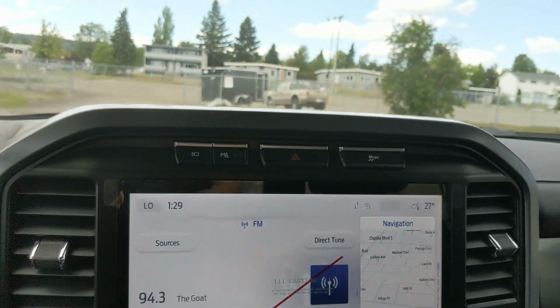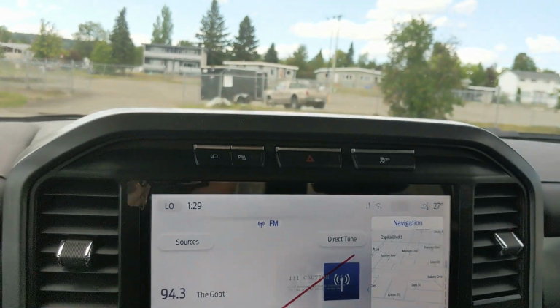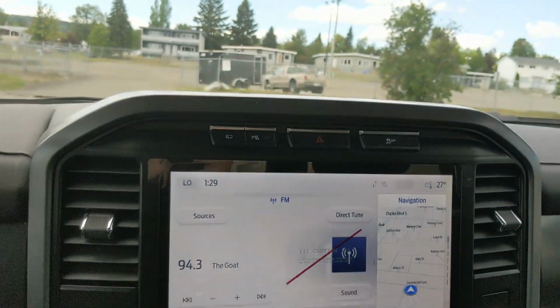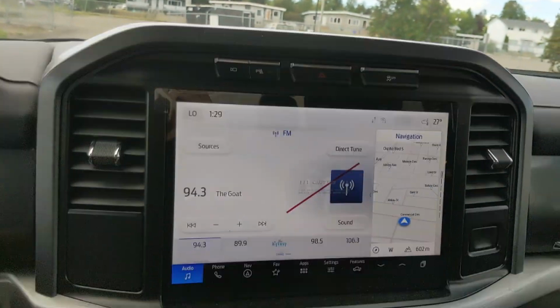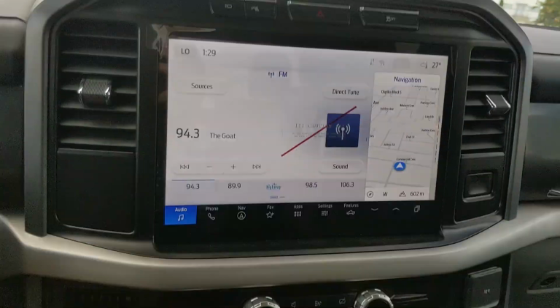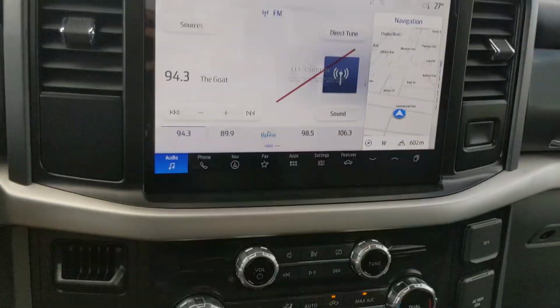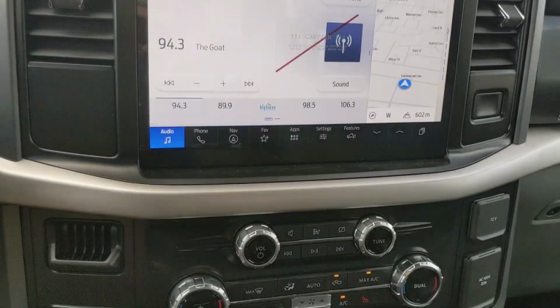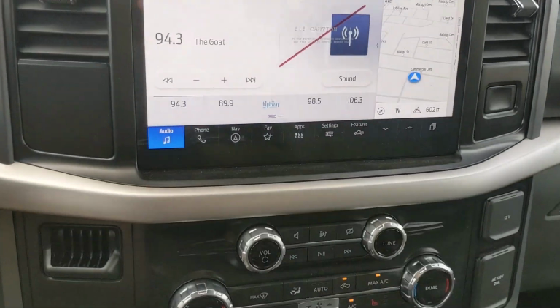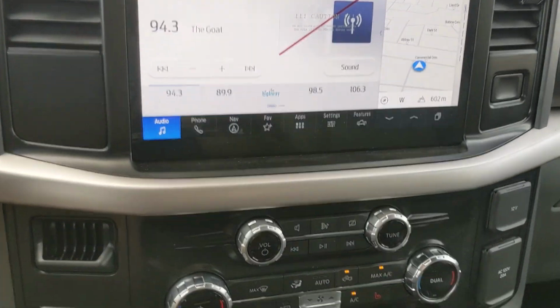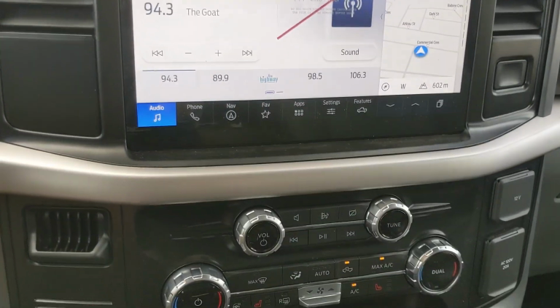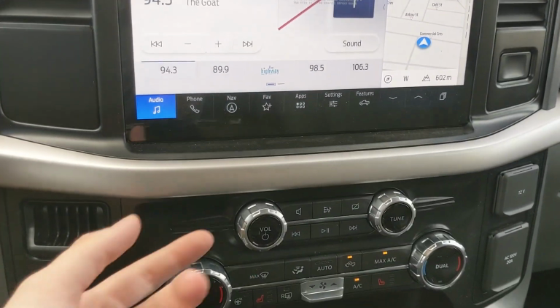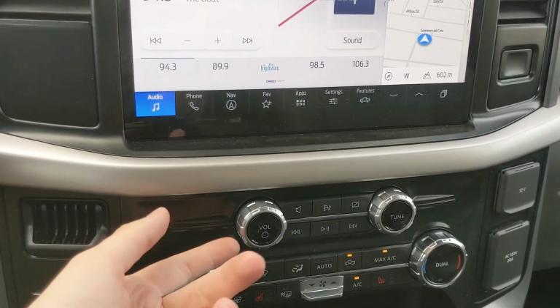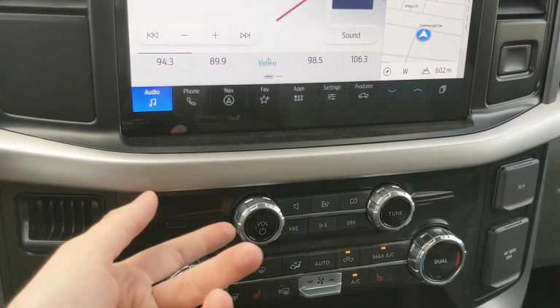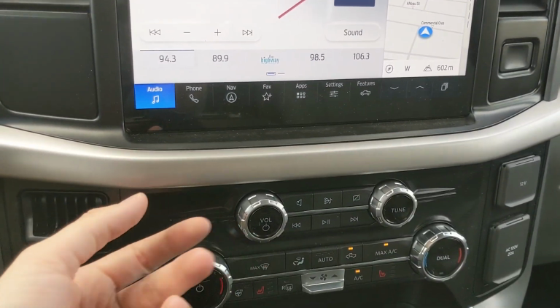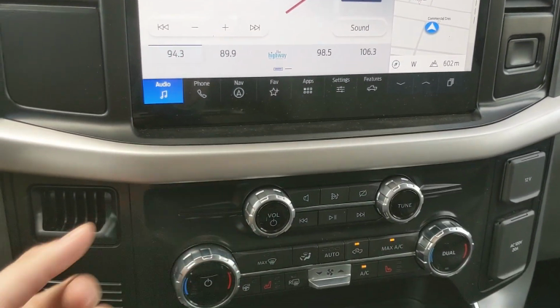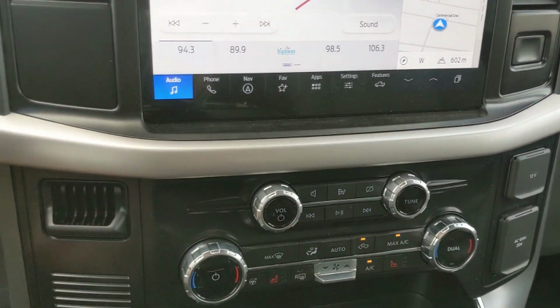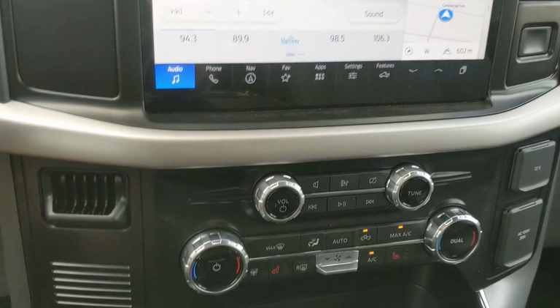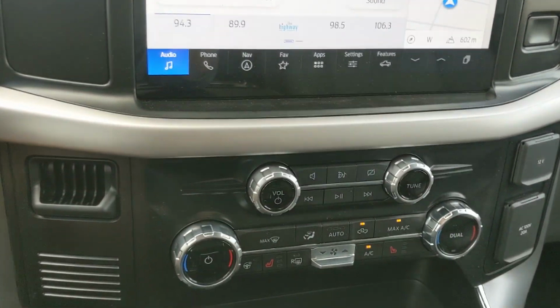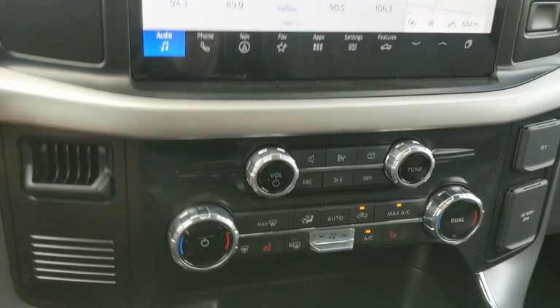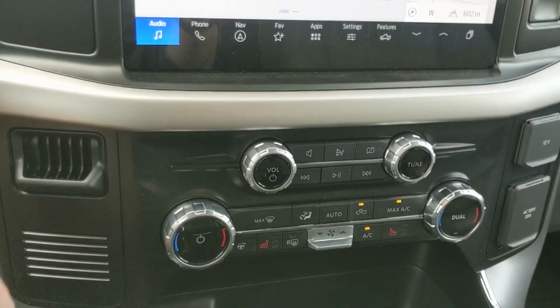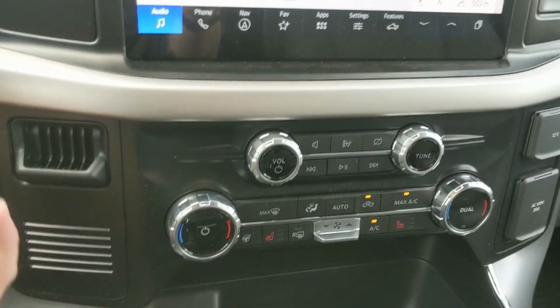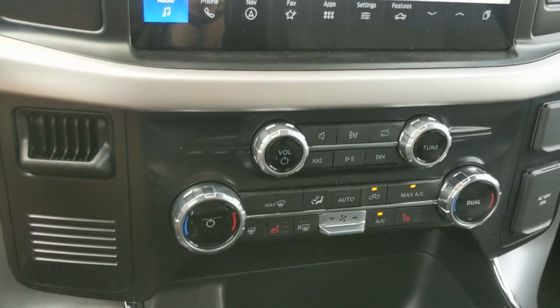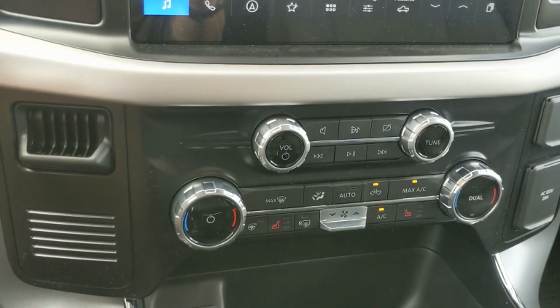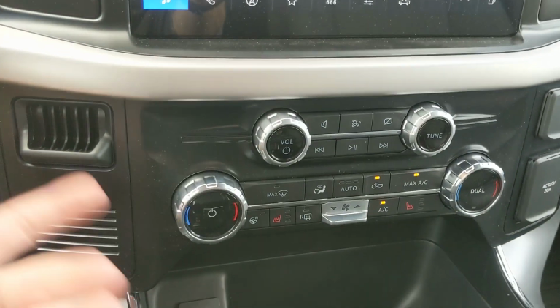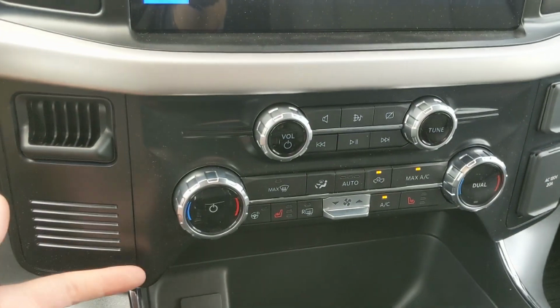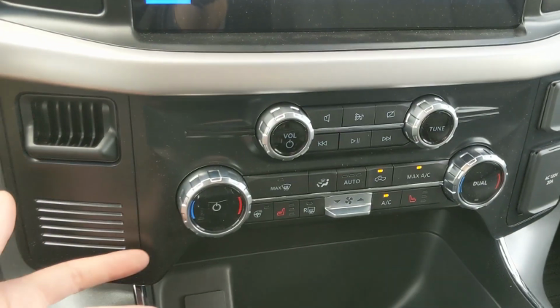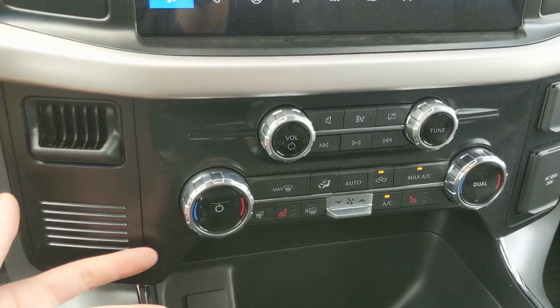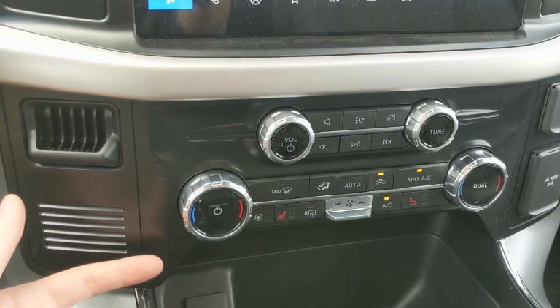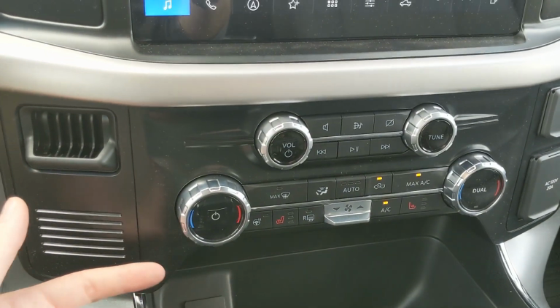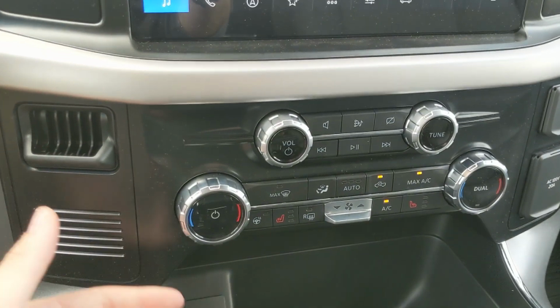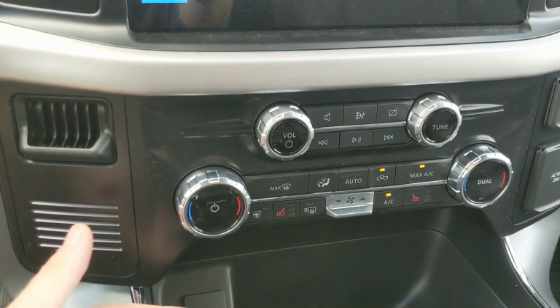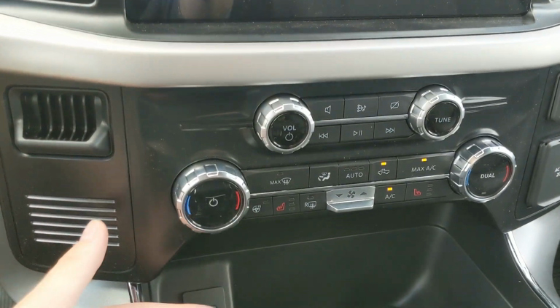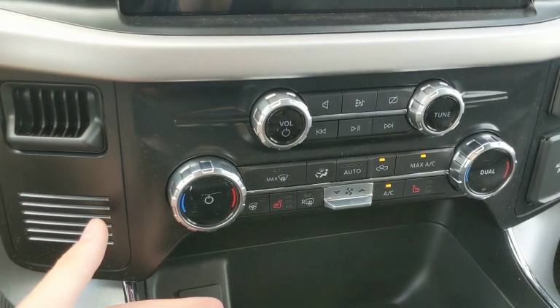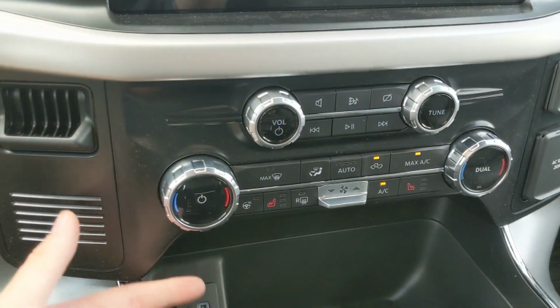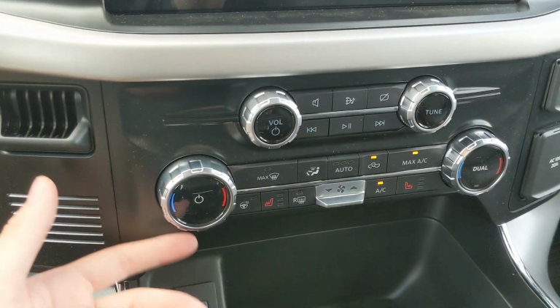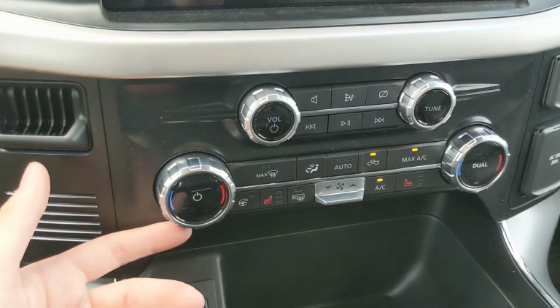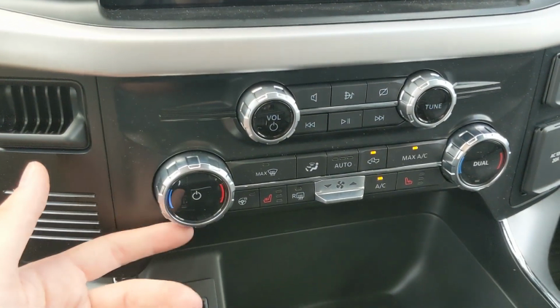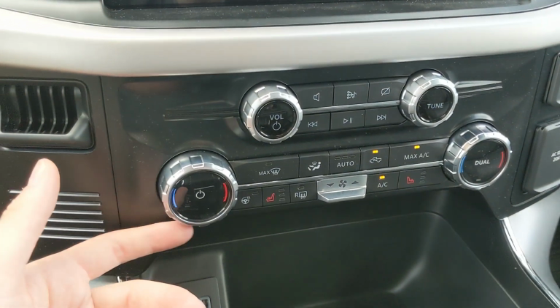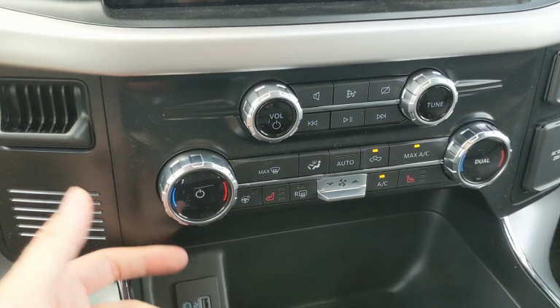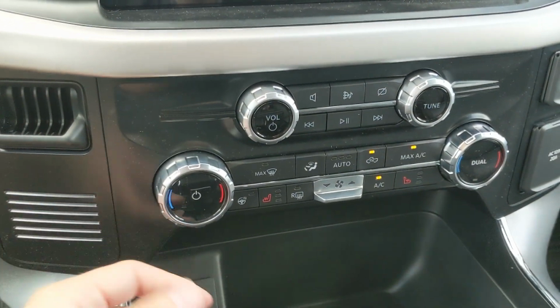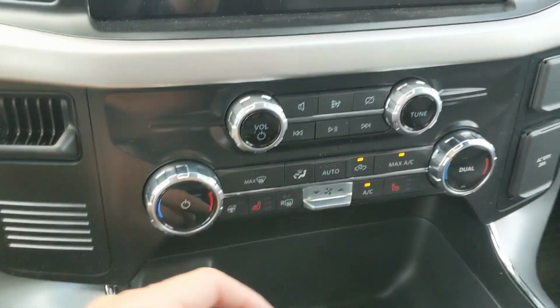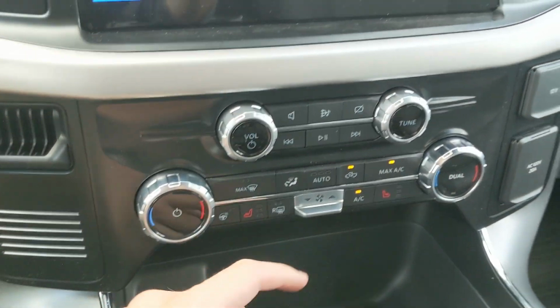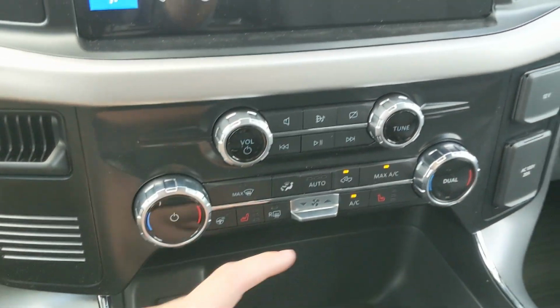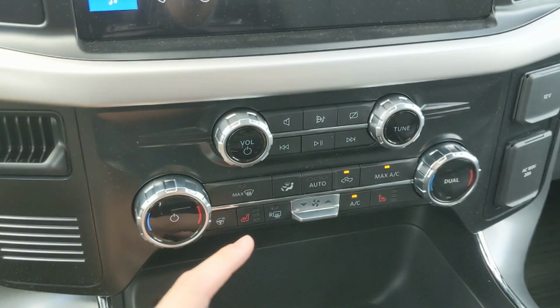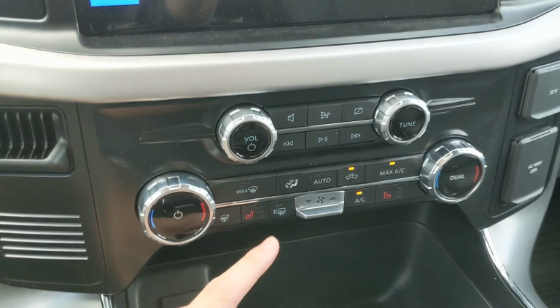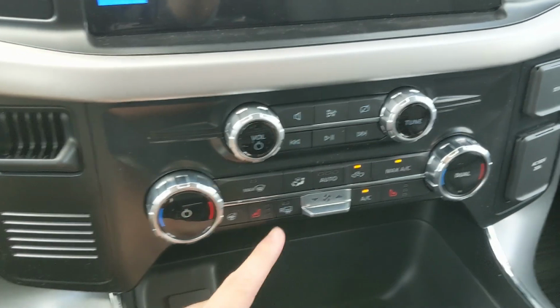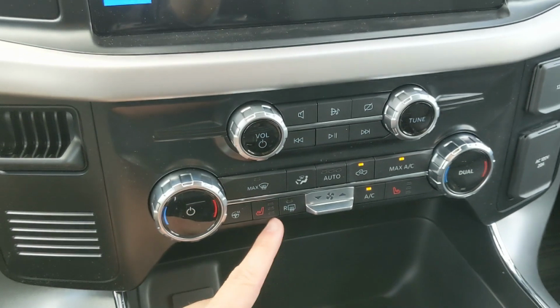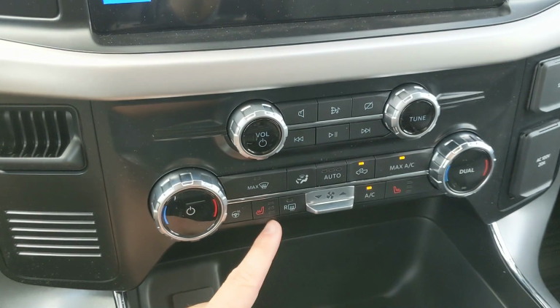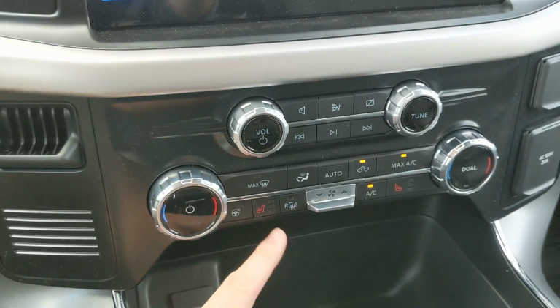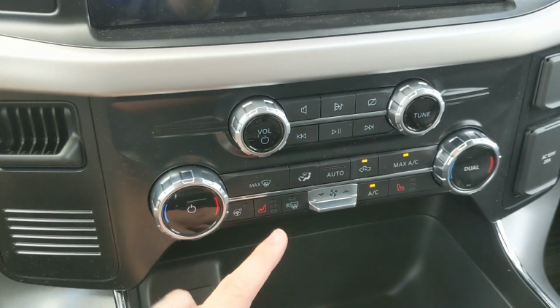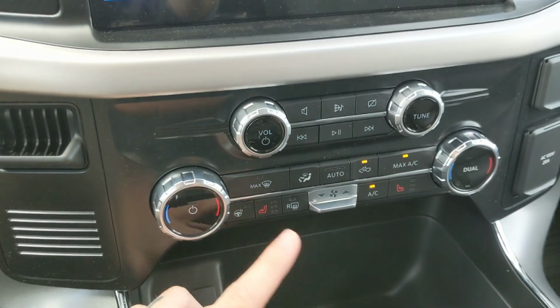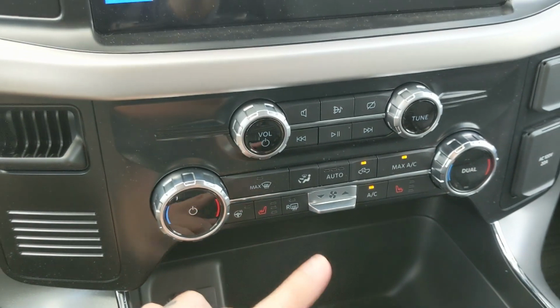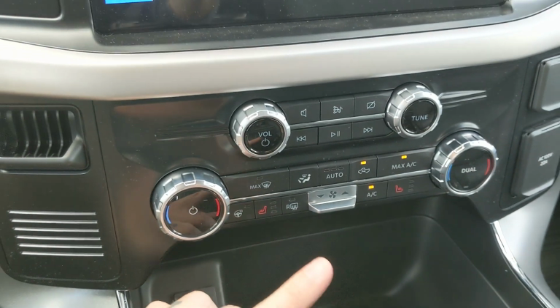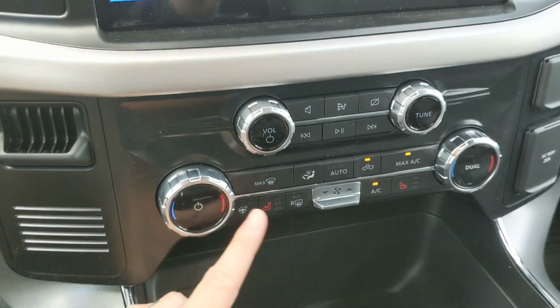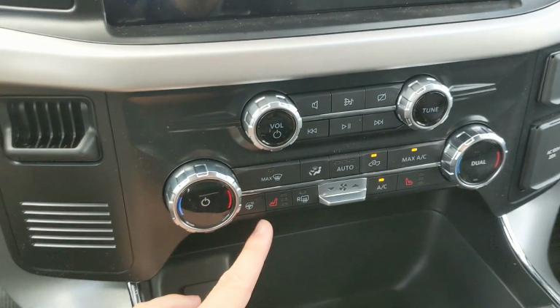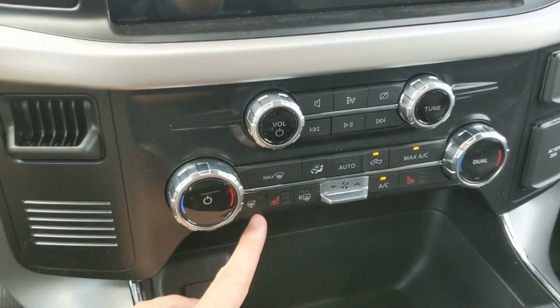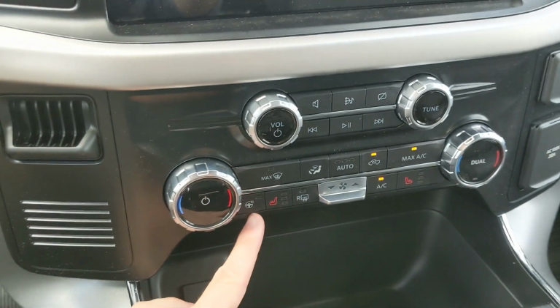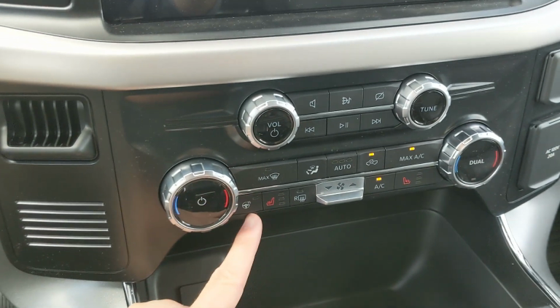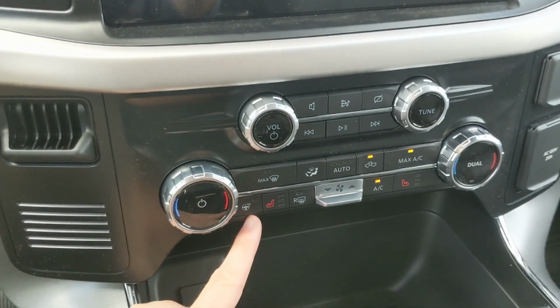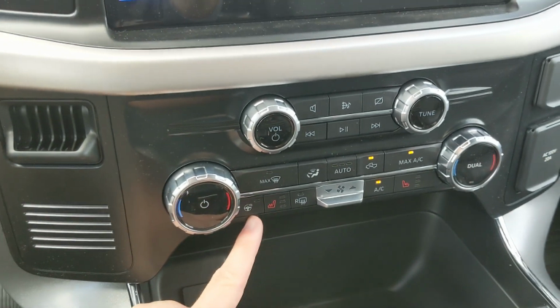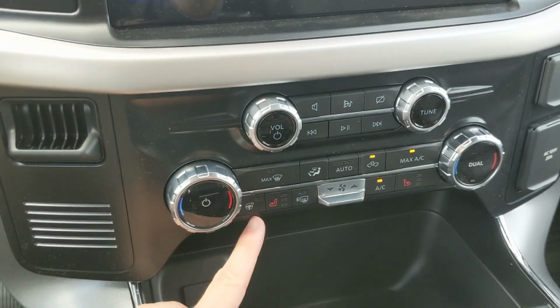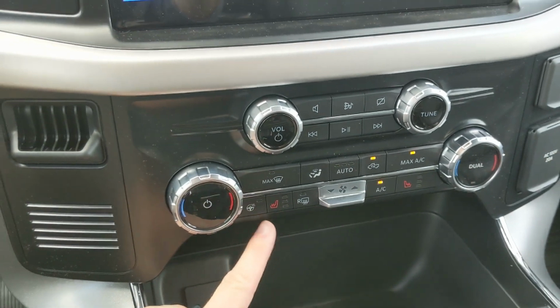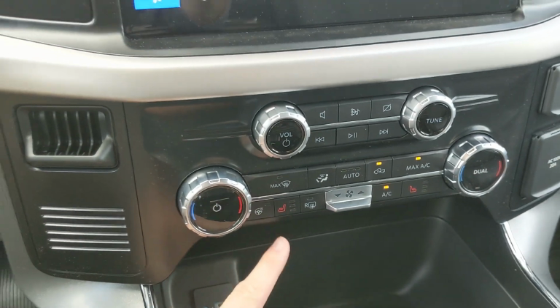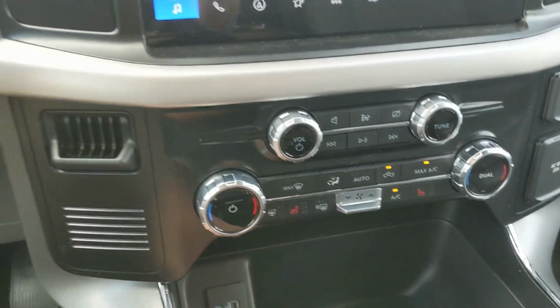Moving down, you have your media controls and then your climate controls with dual-zone front climate, heated front seats, and a heated steering wheel.